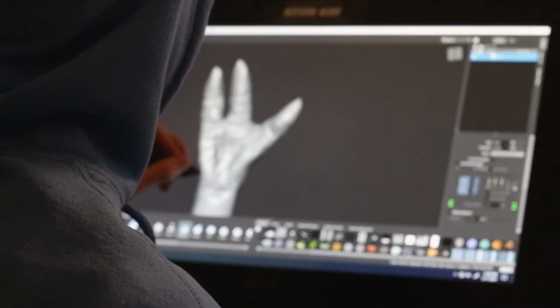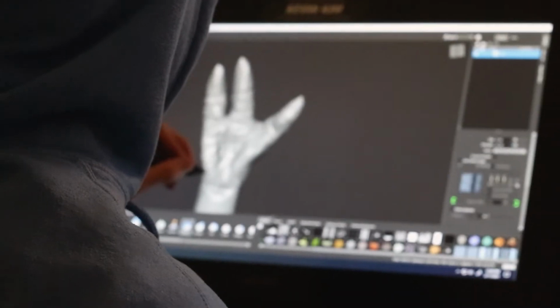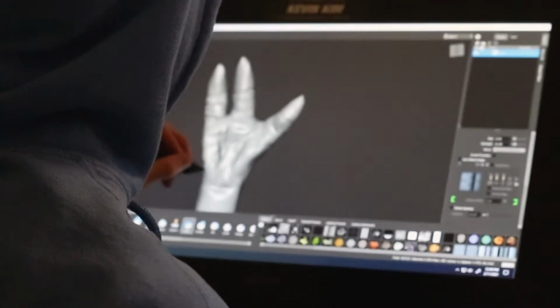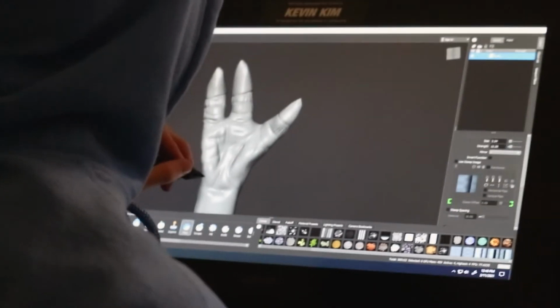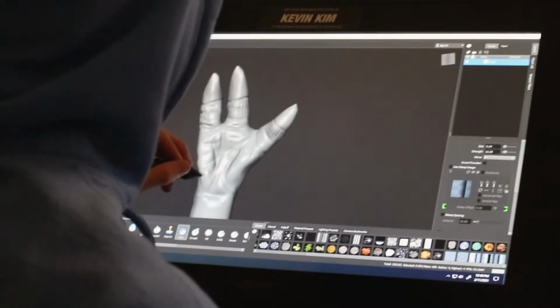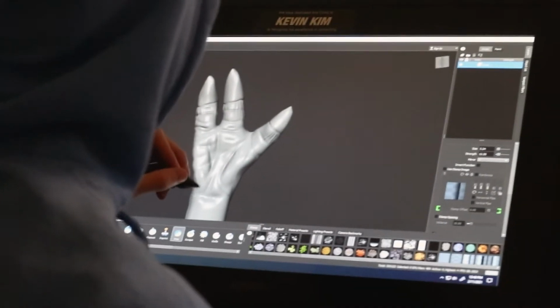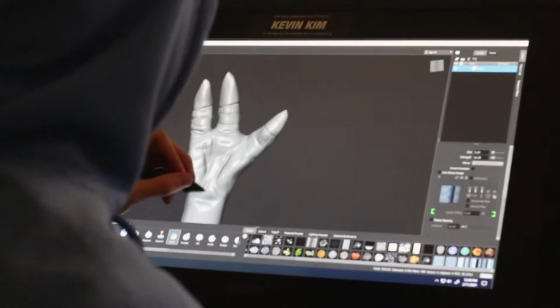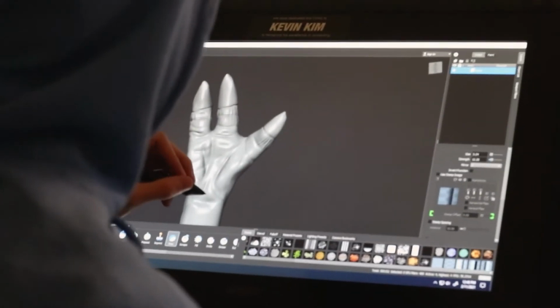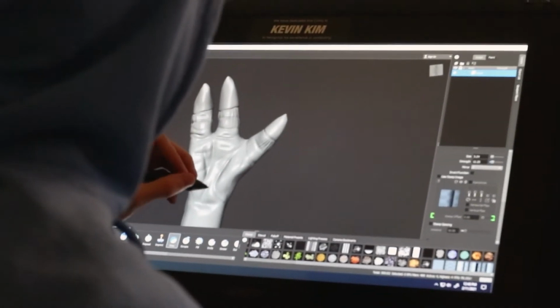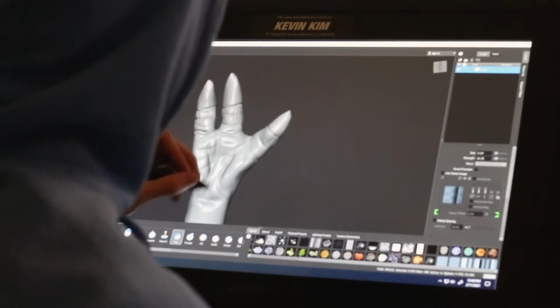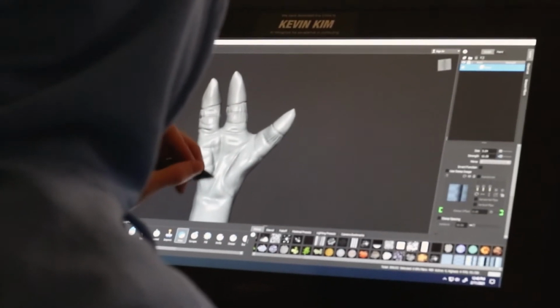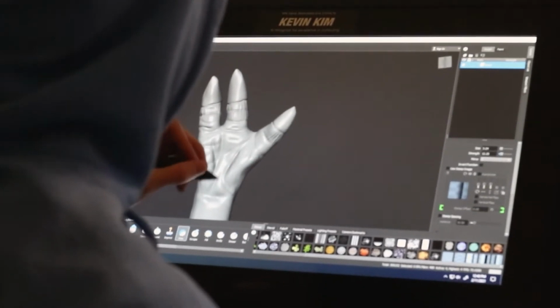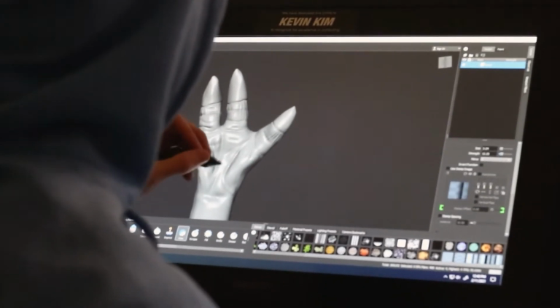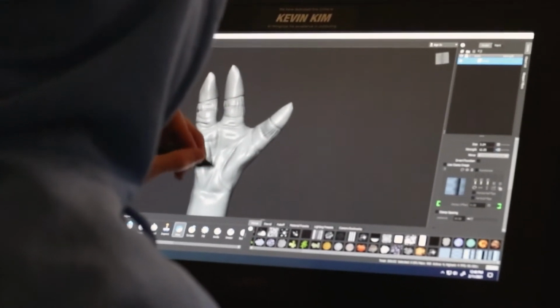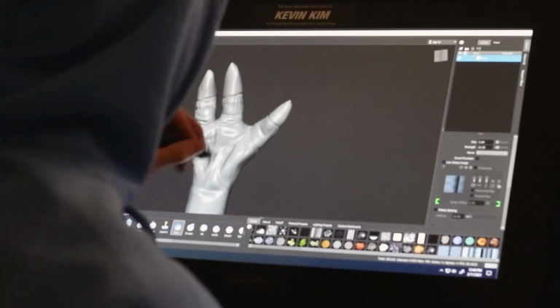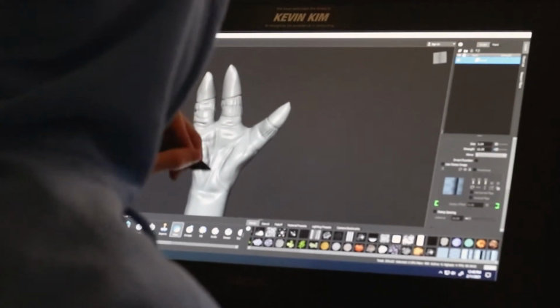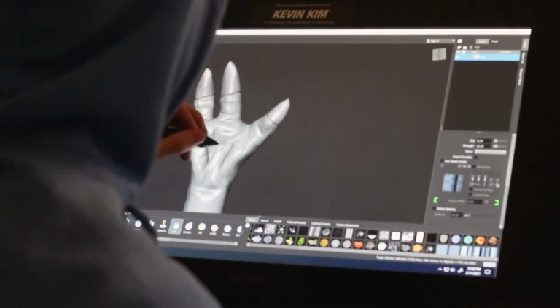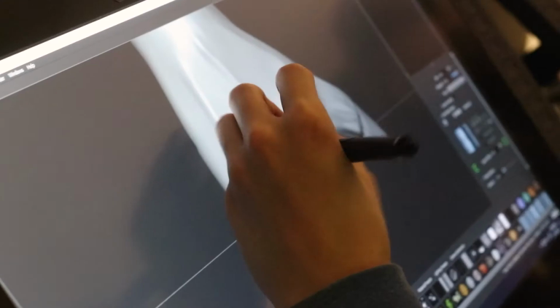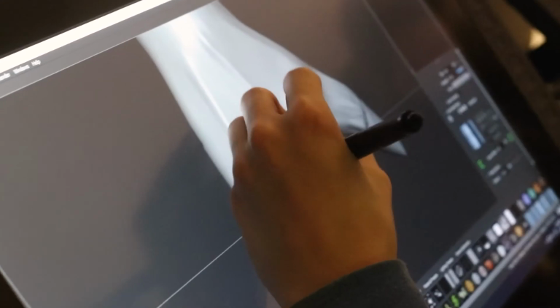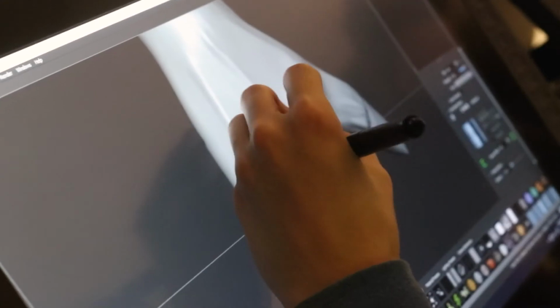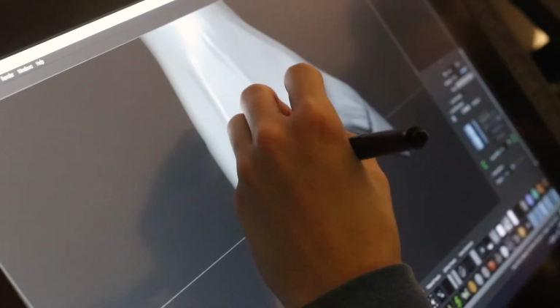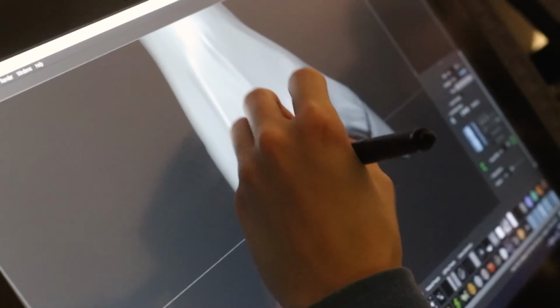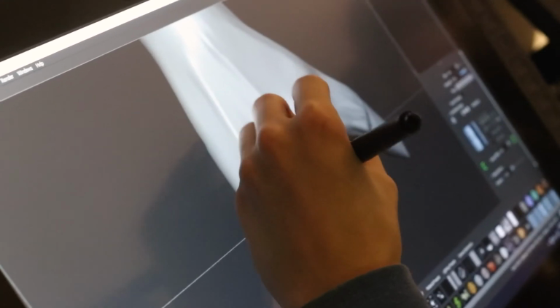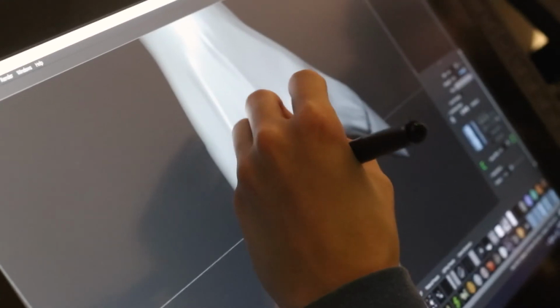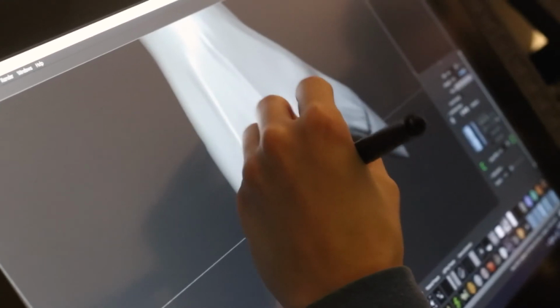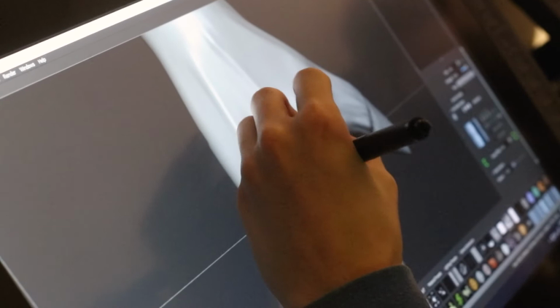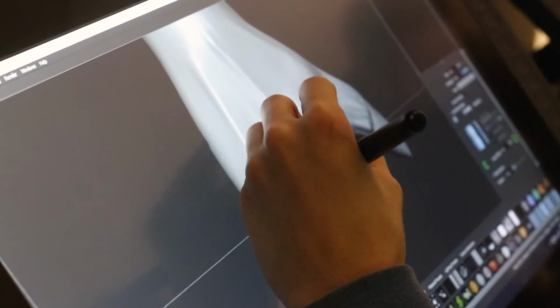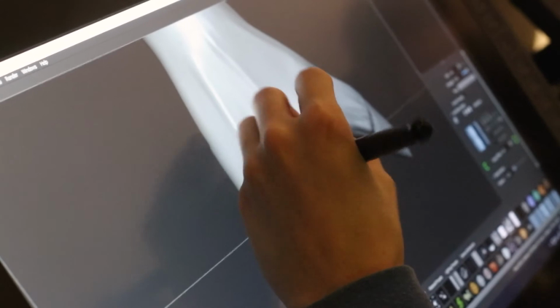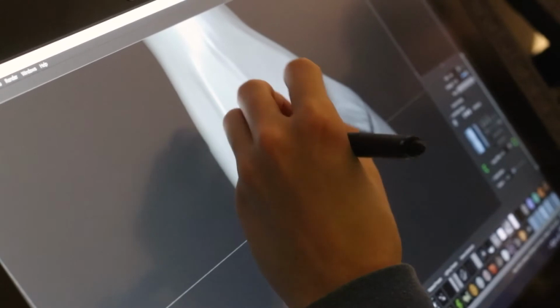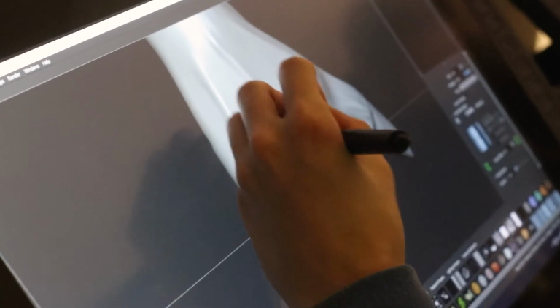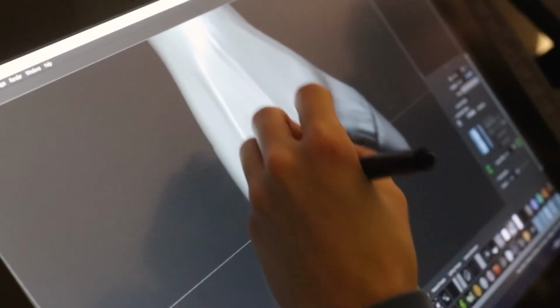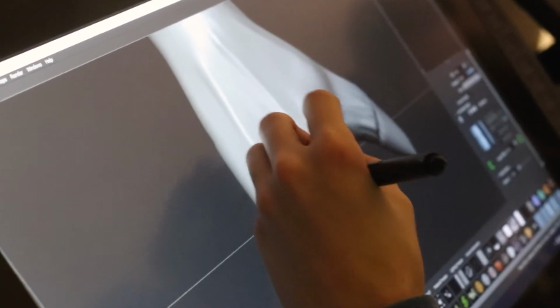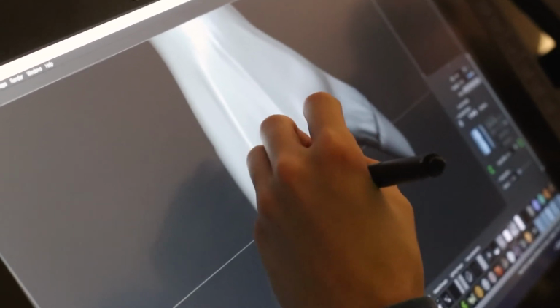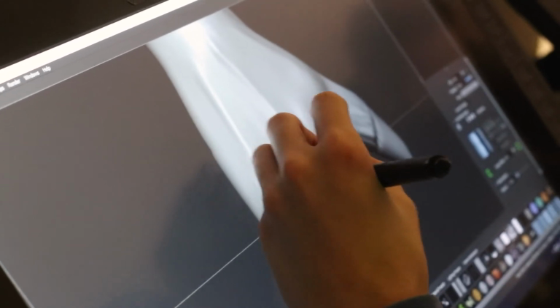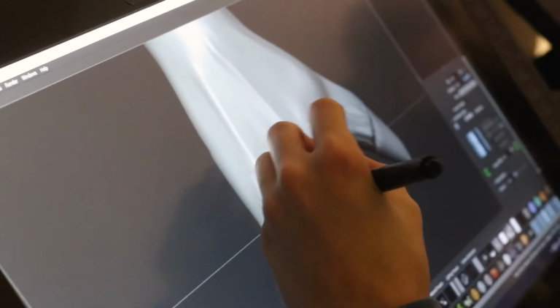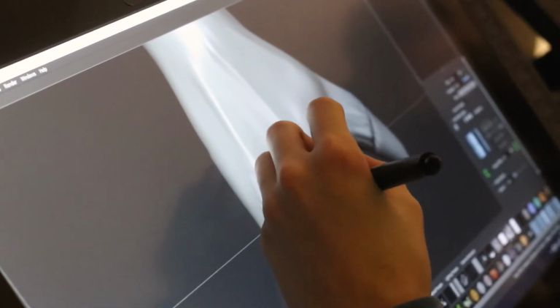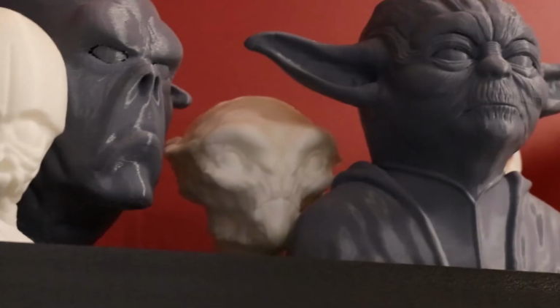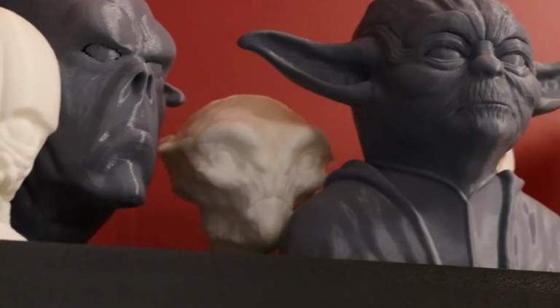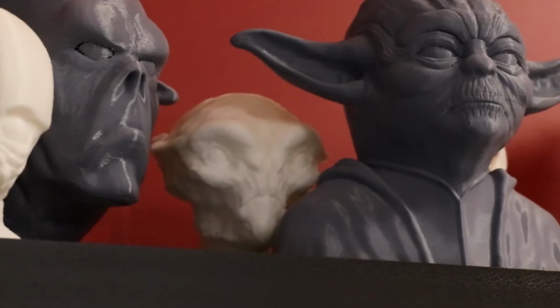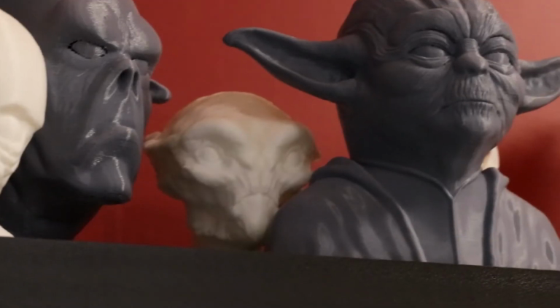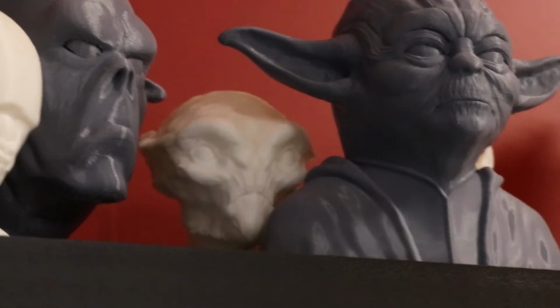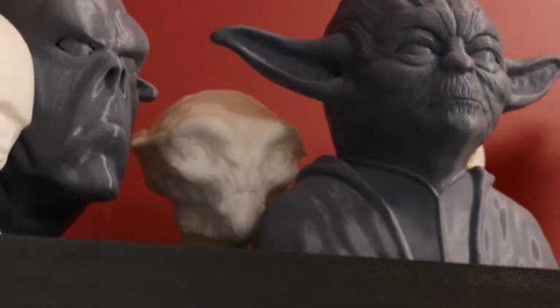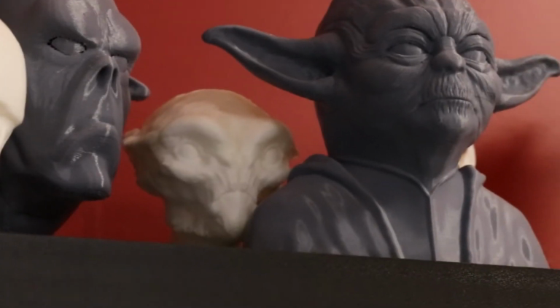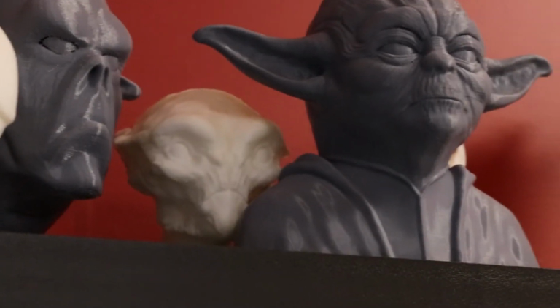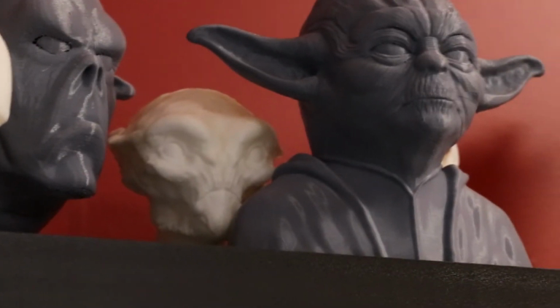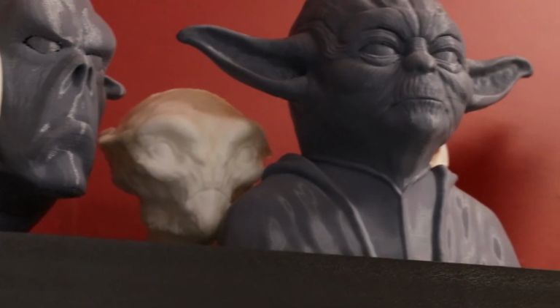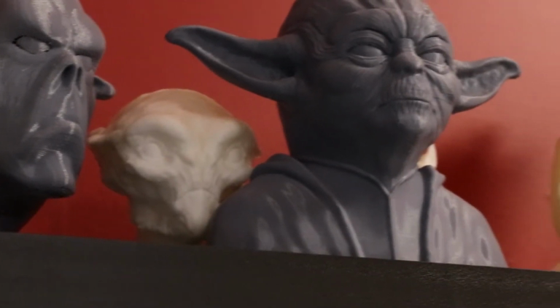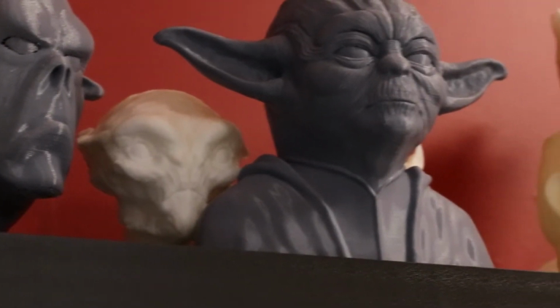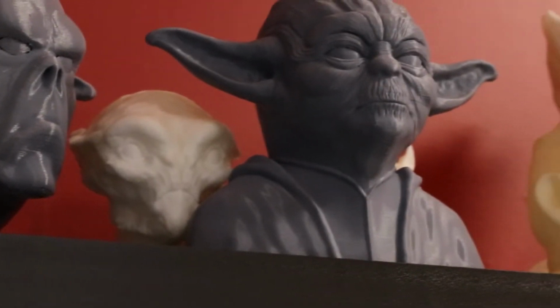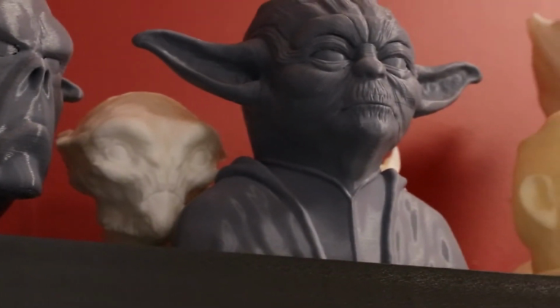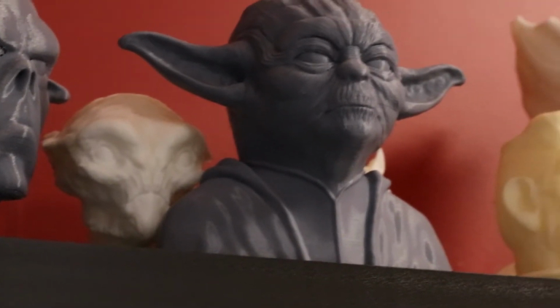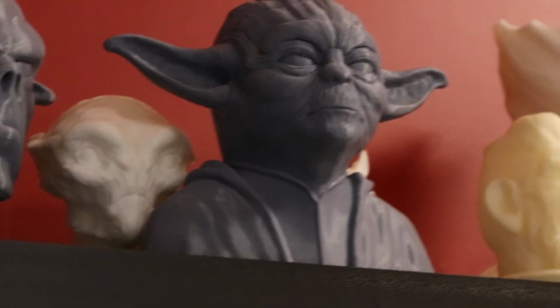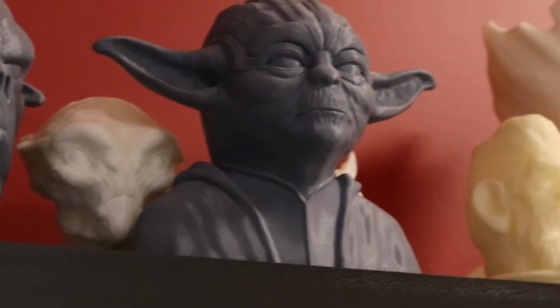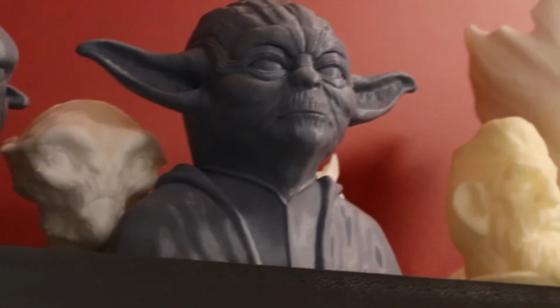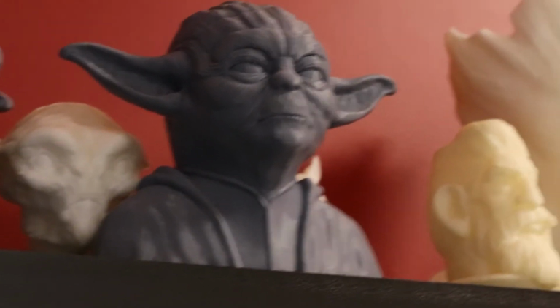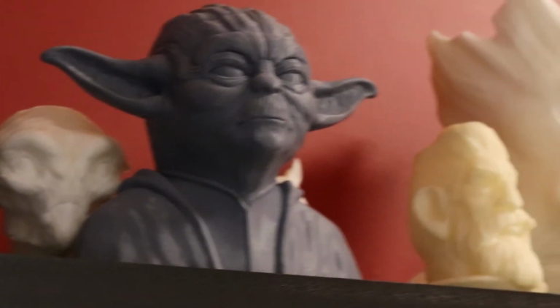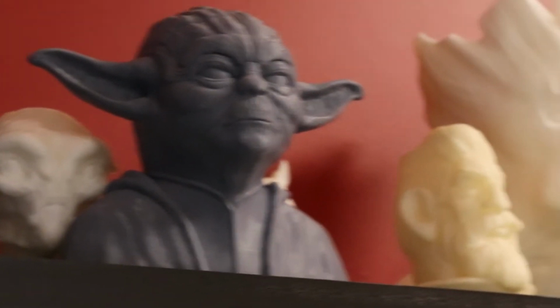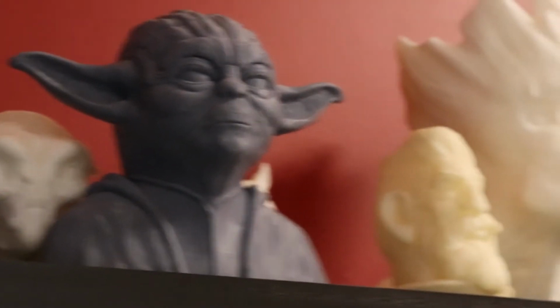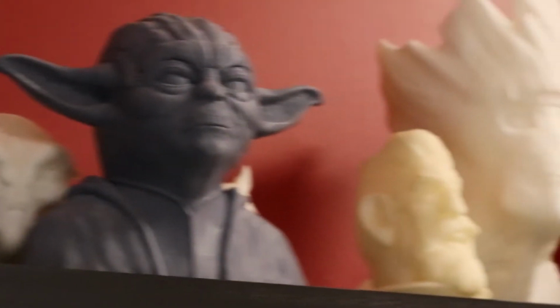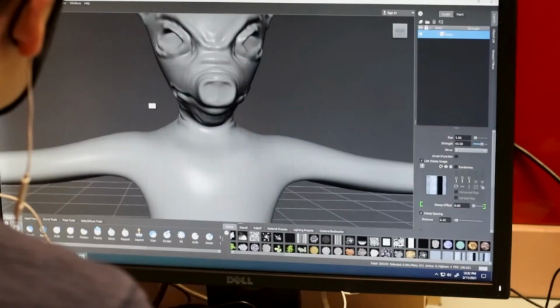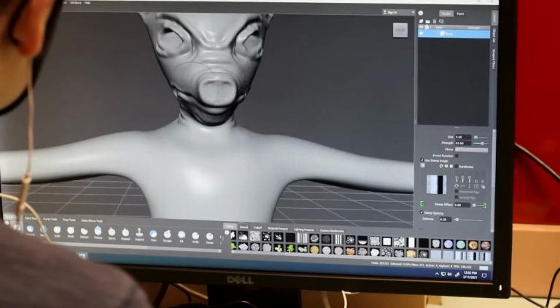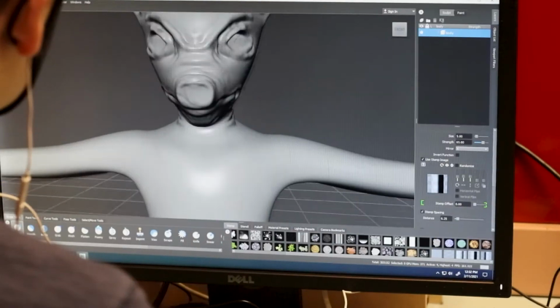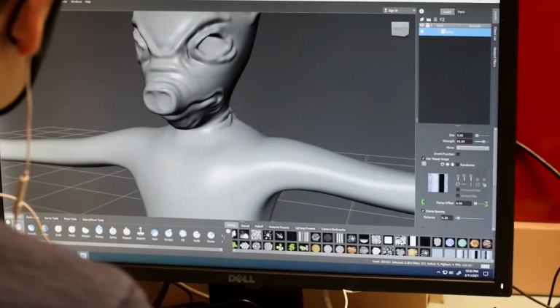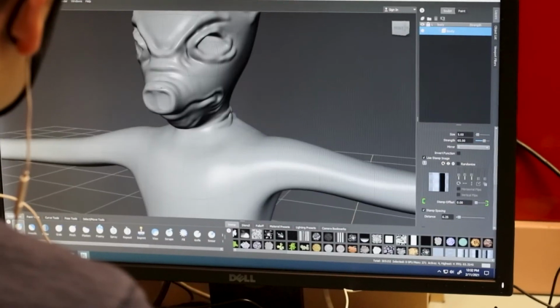The first class we offer is digital sculpting, where kids learn how to take a piece of raw digital clay and turn it into an object.